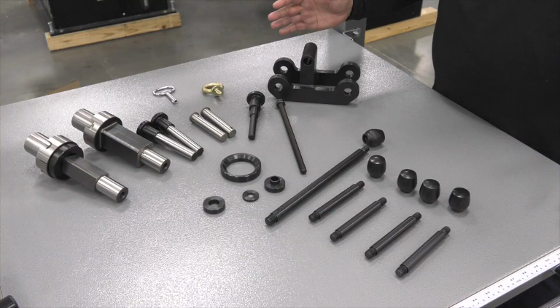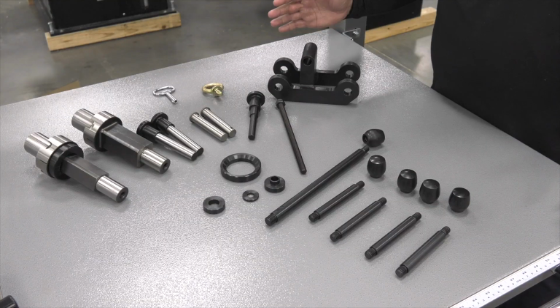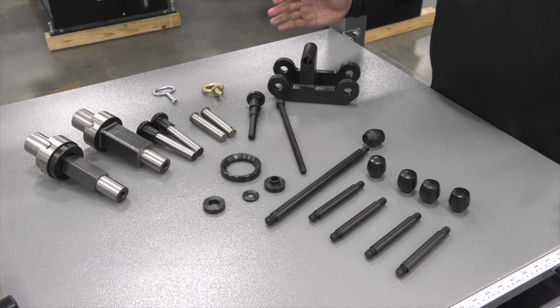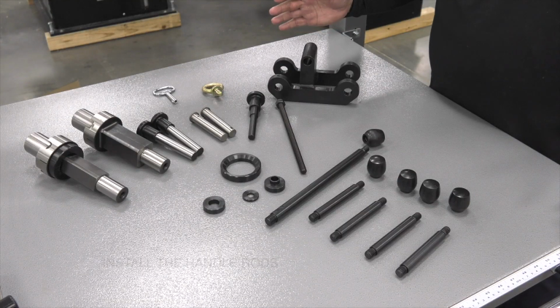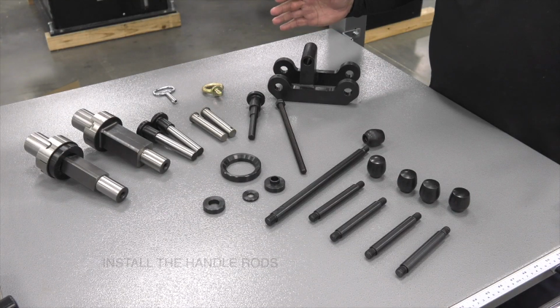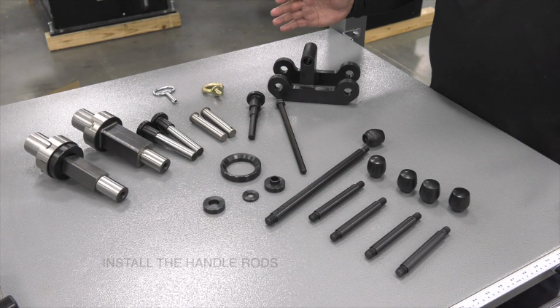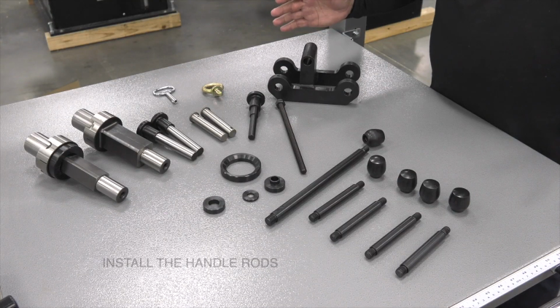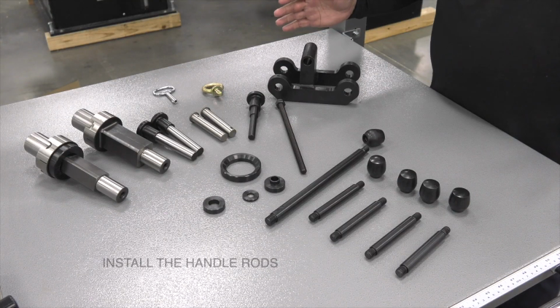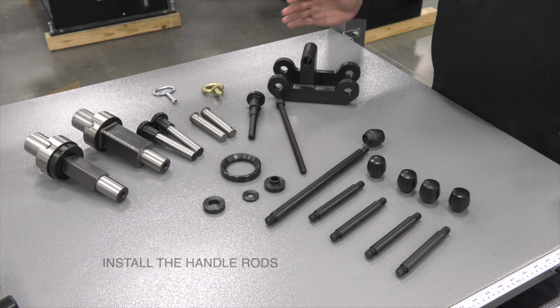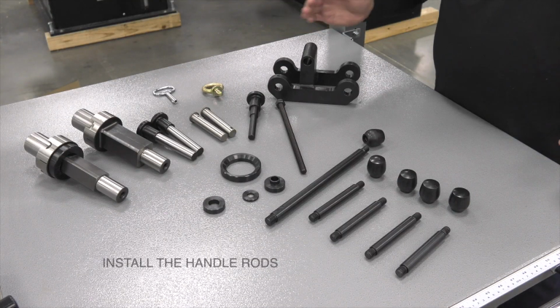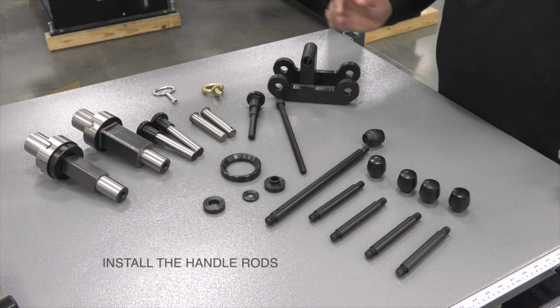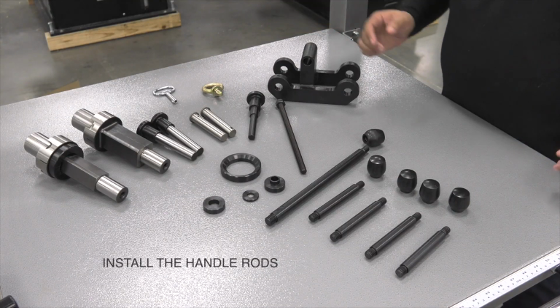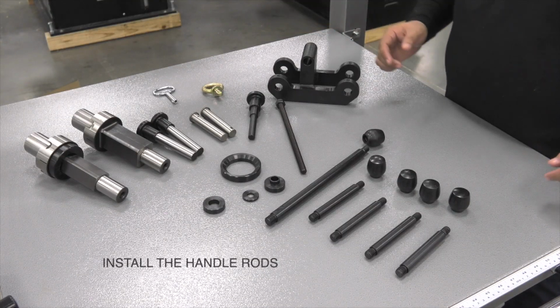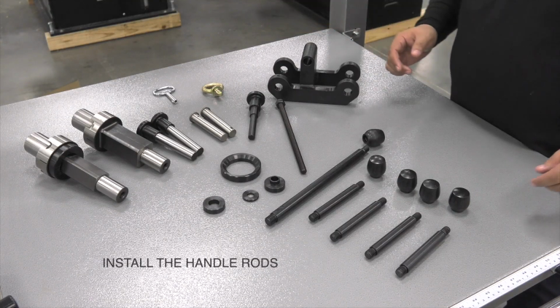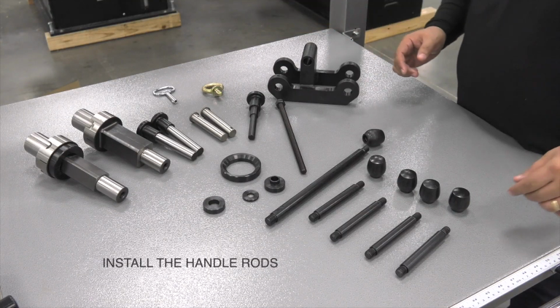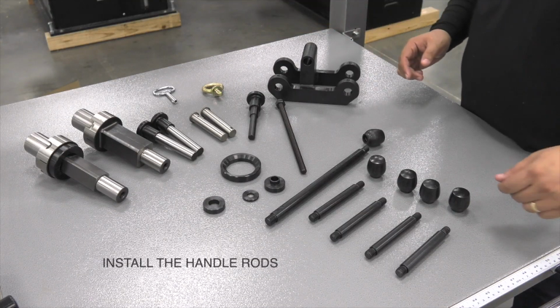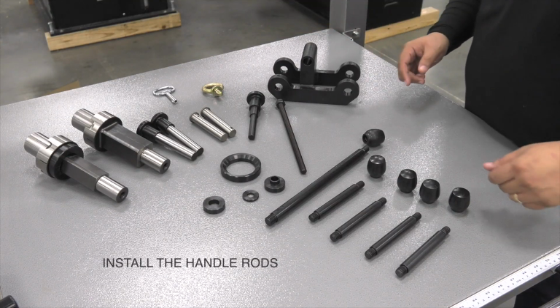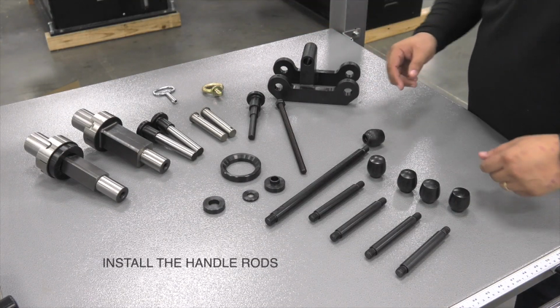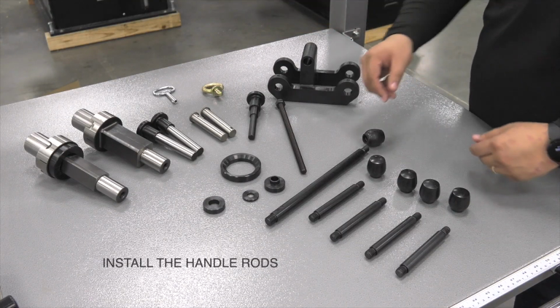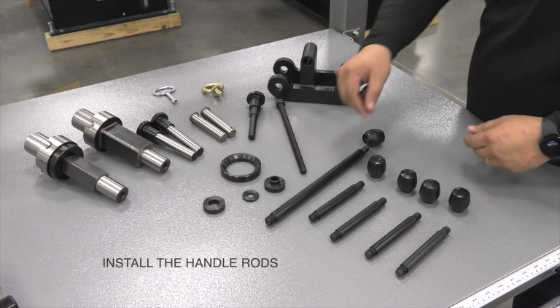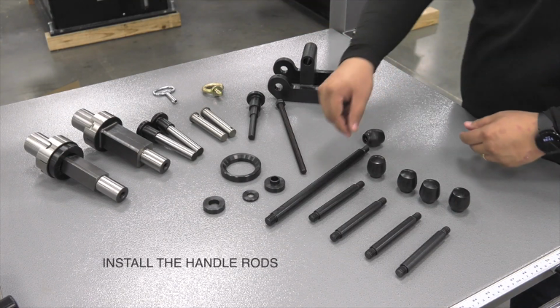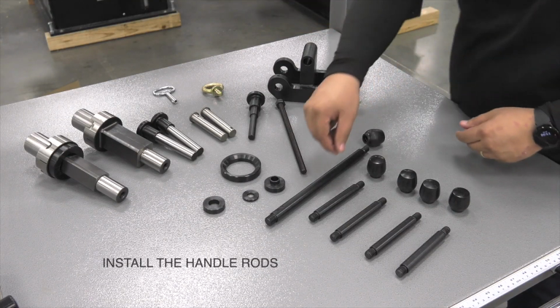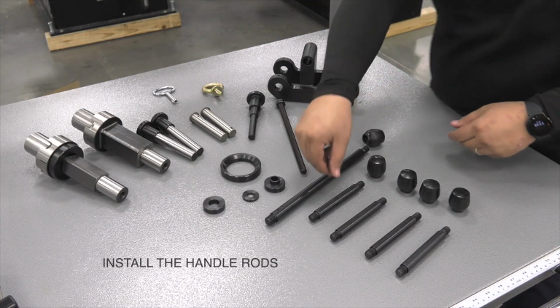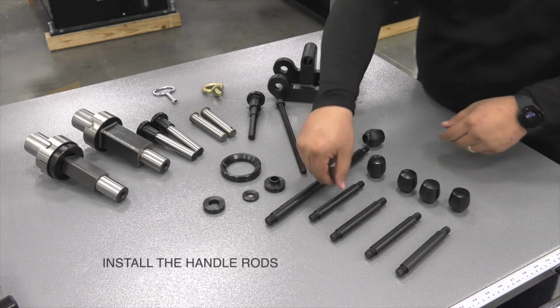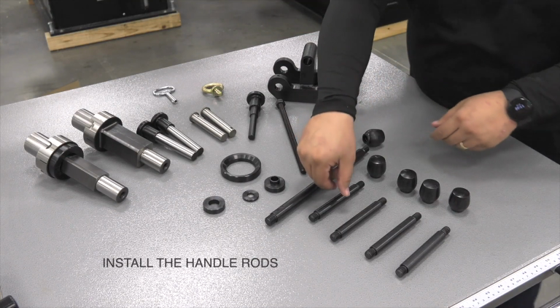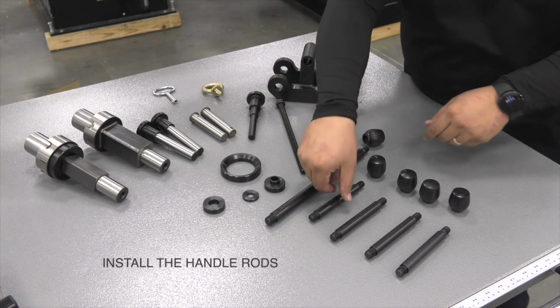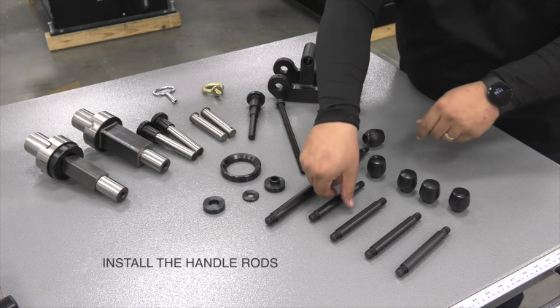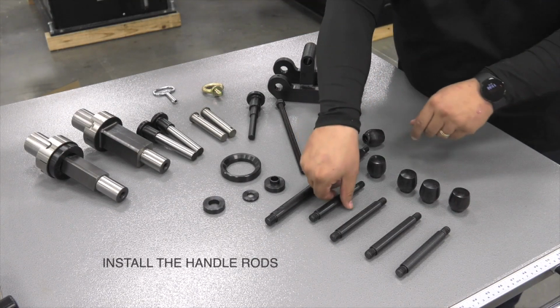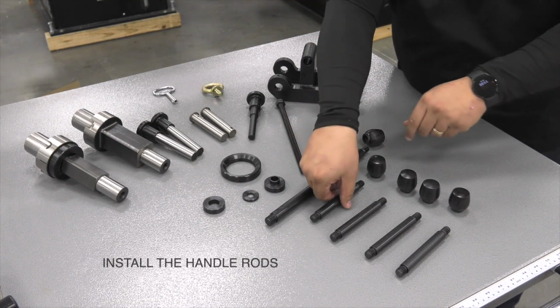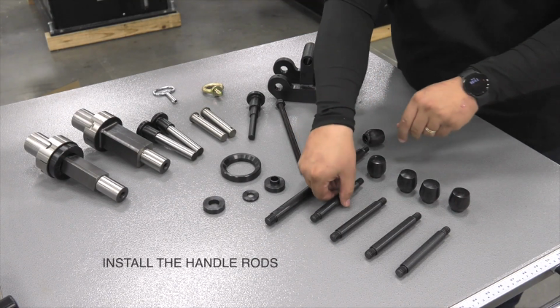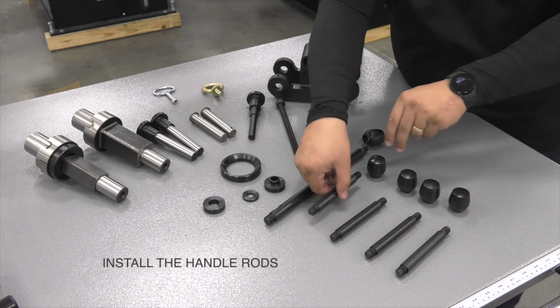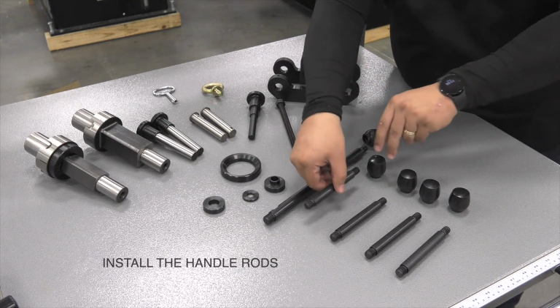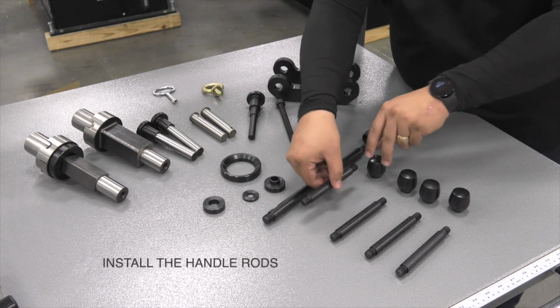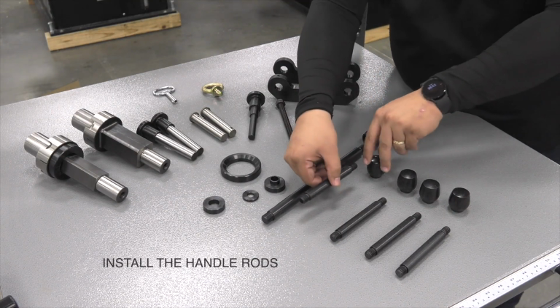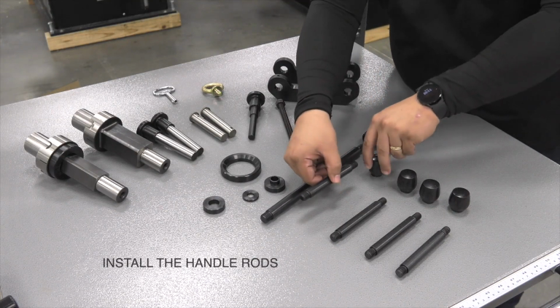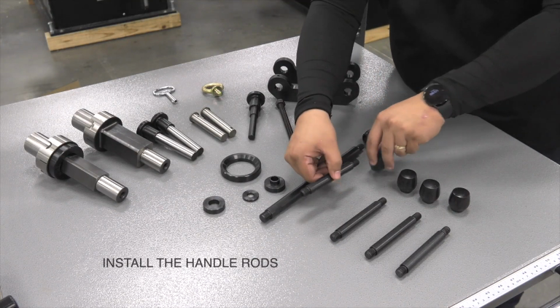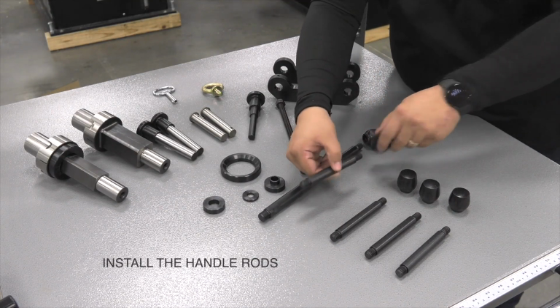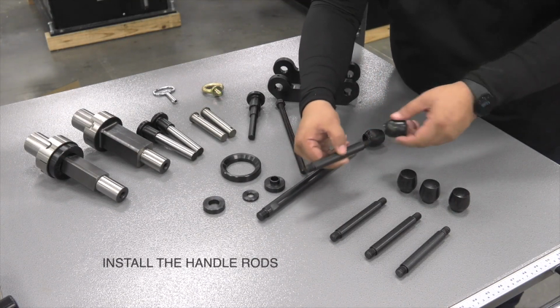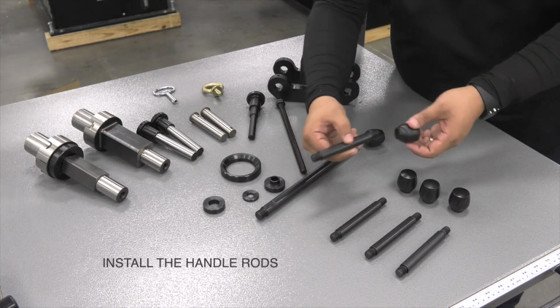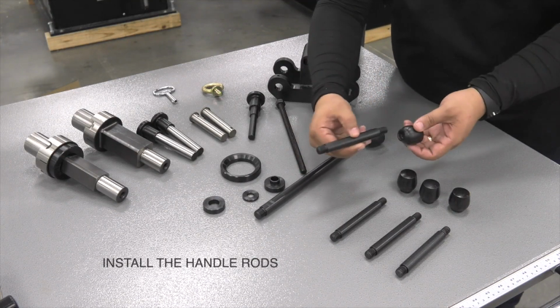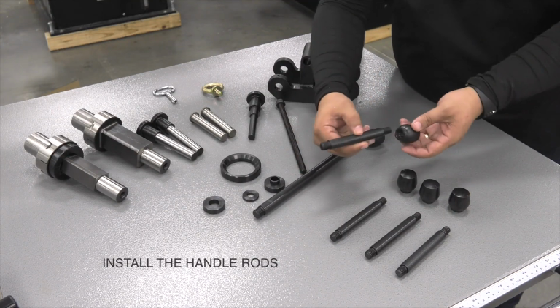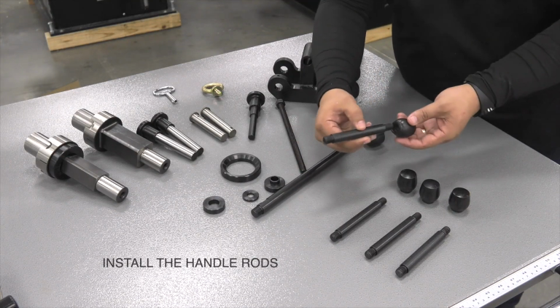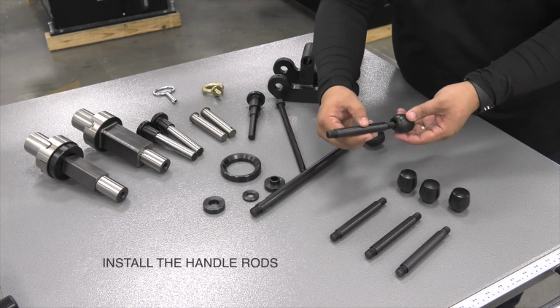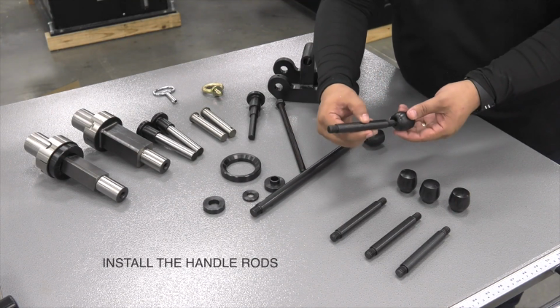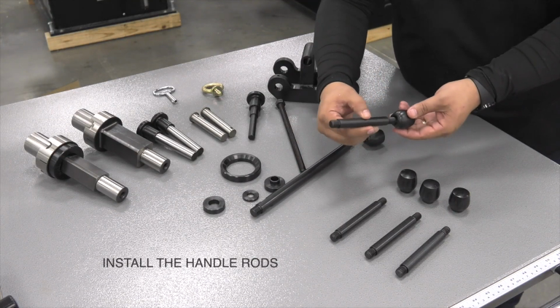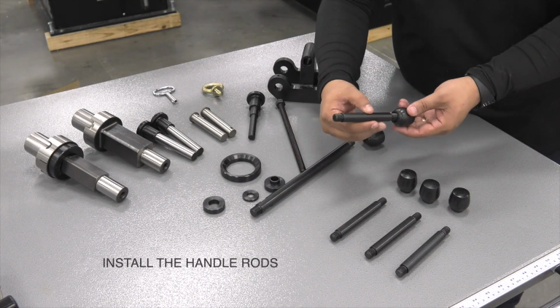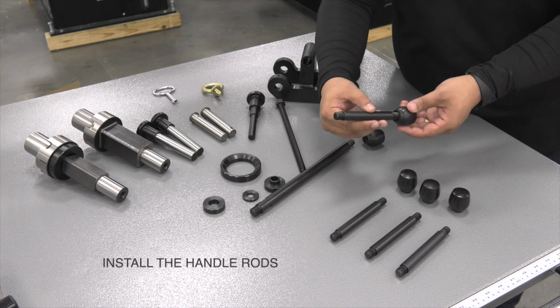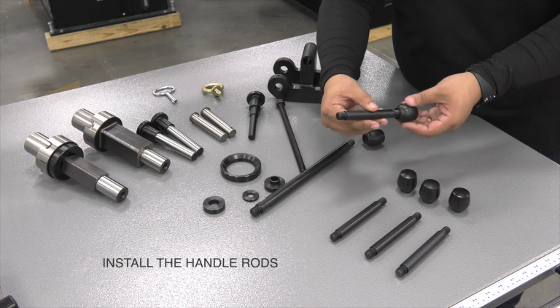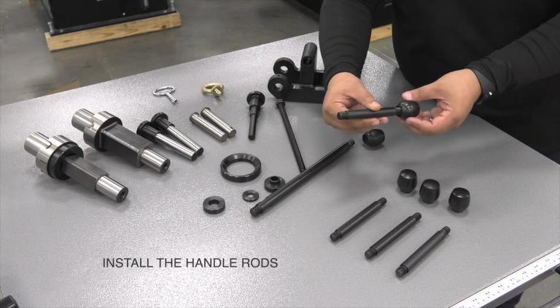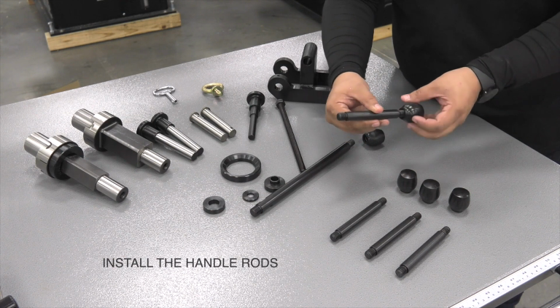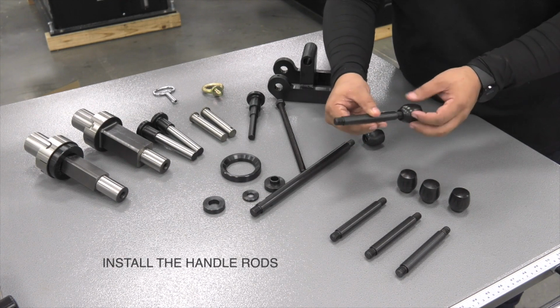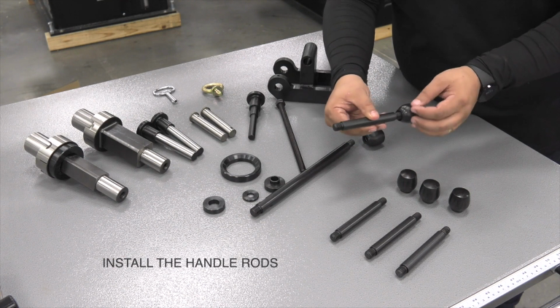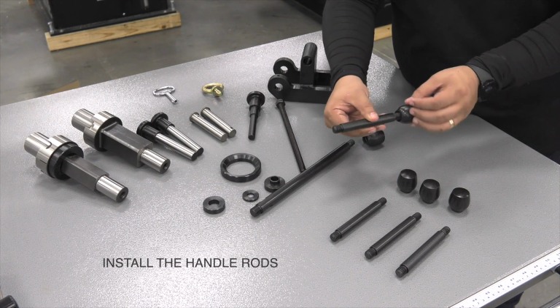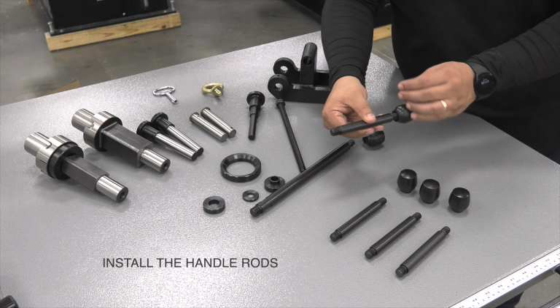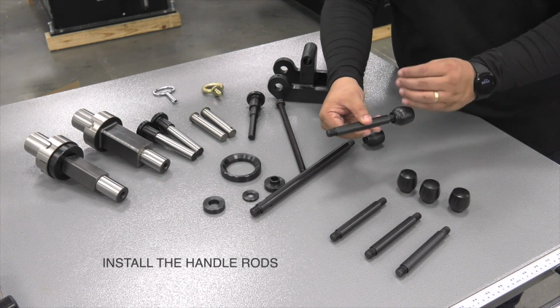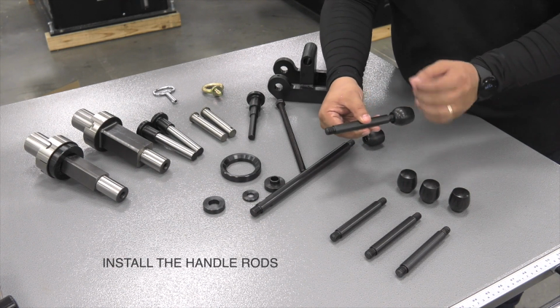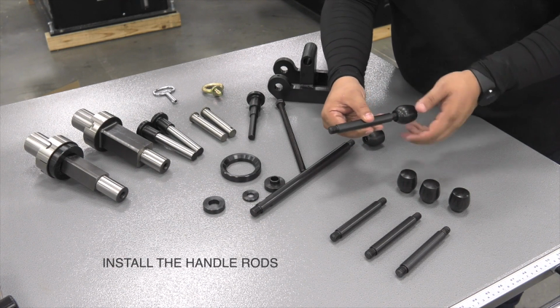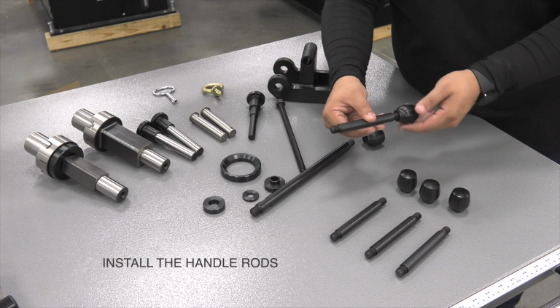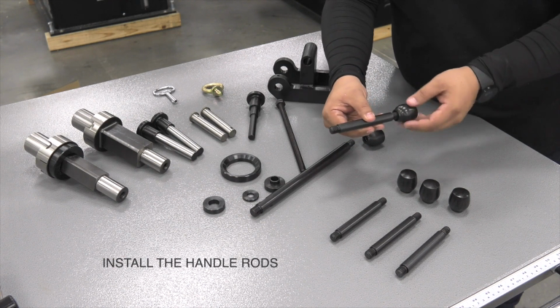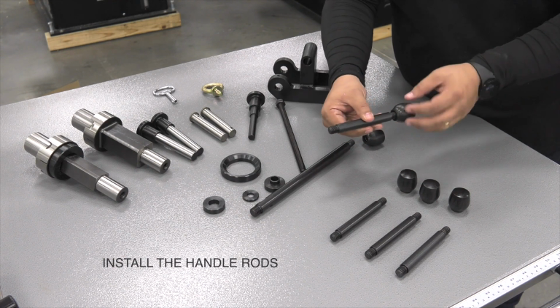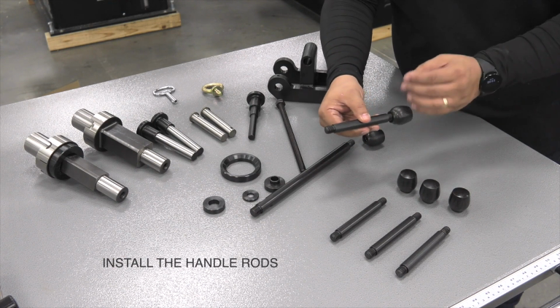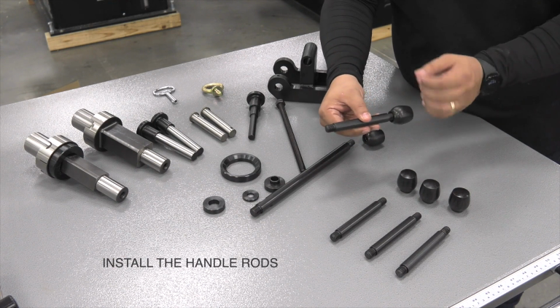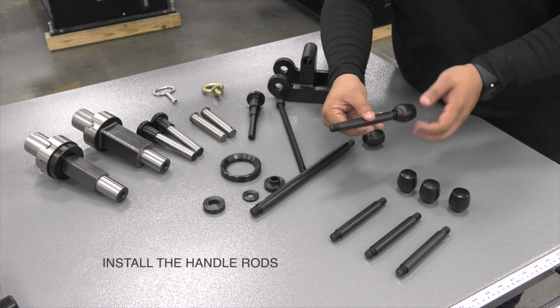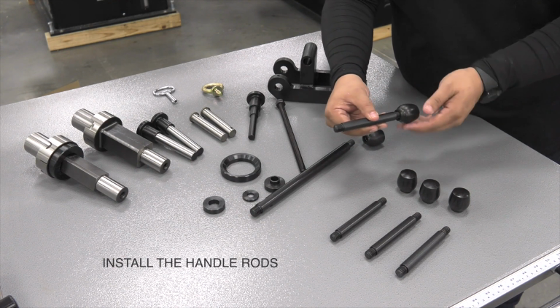First thing we're going to do is install these handle rods with knobs onto the vise.